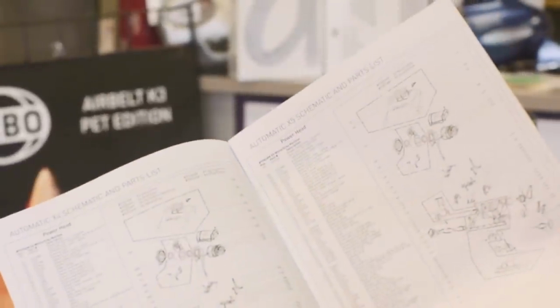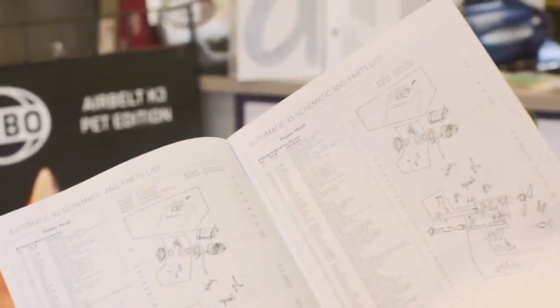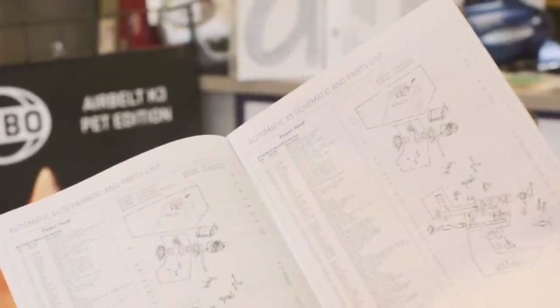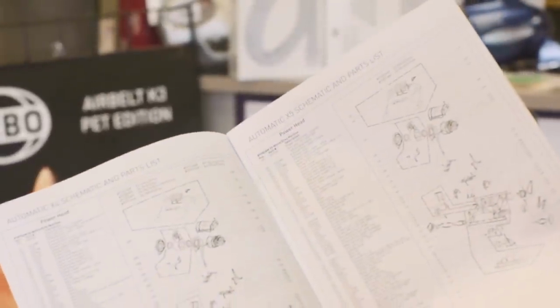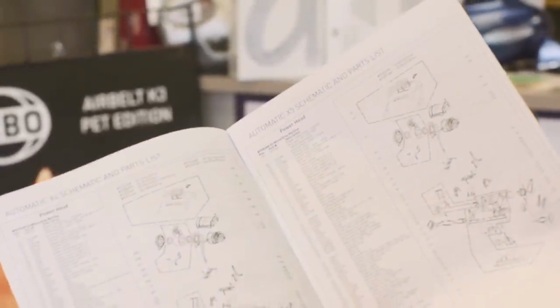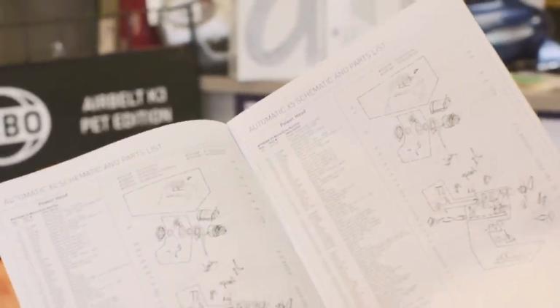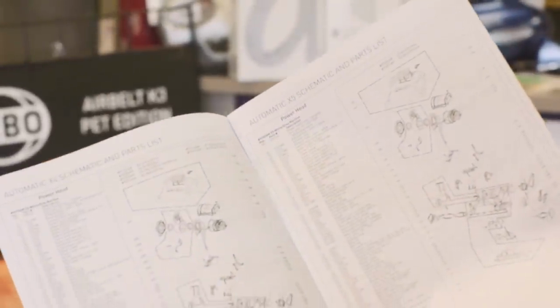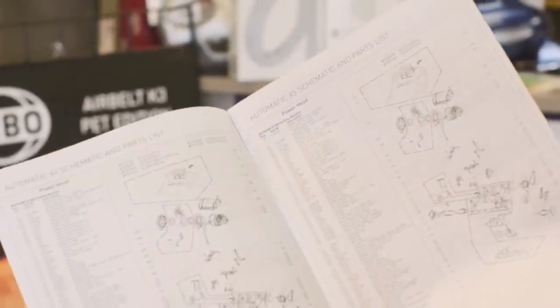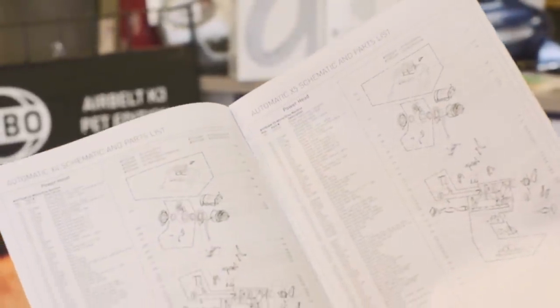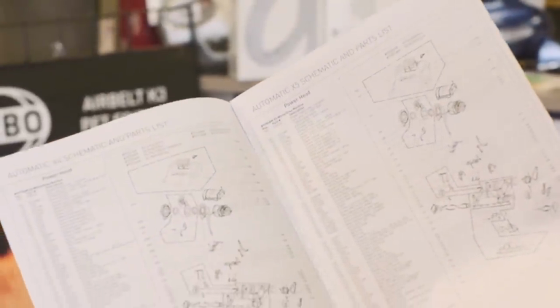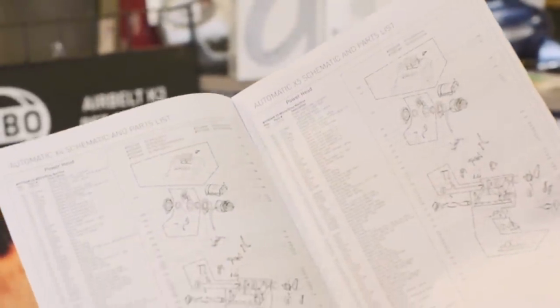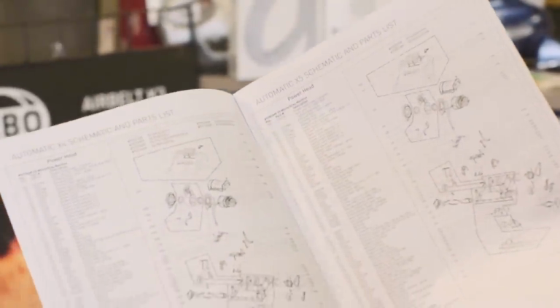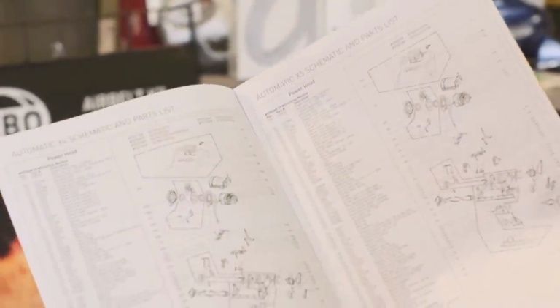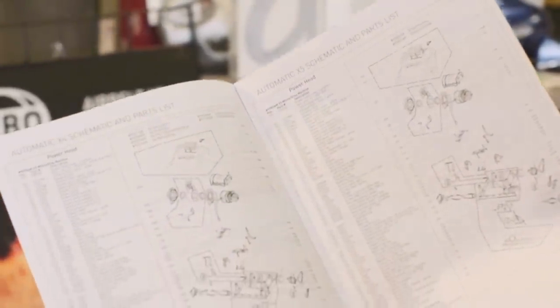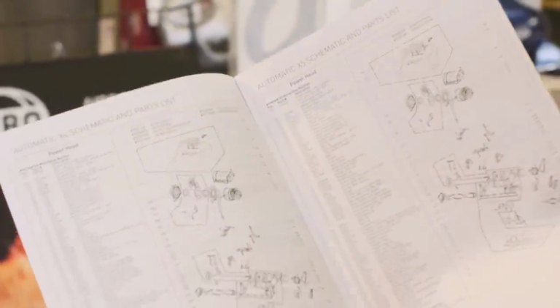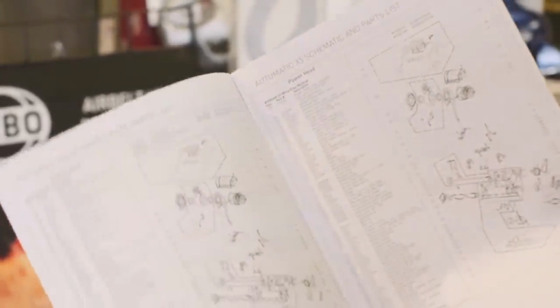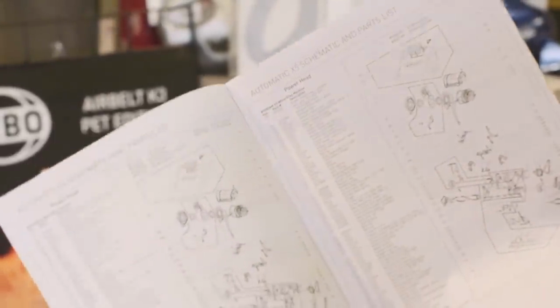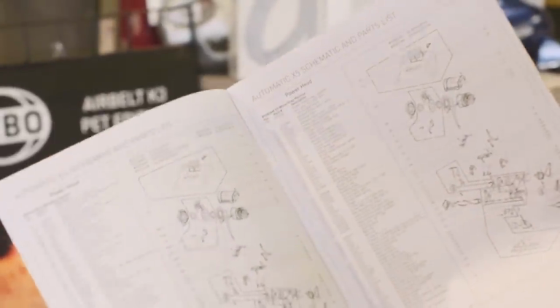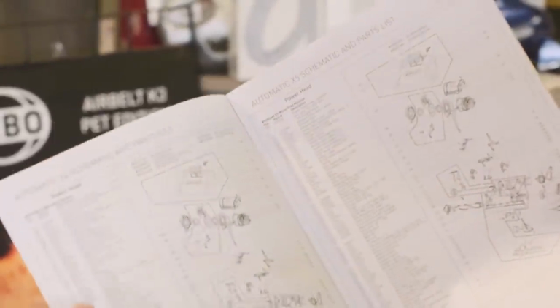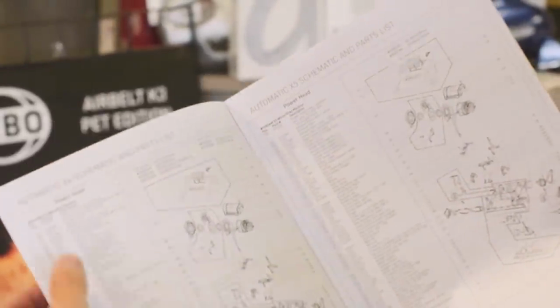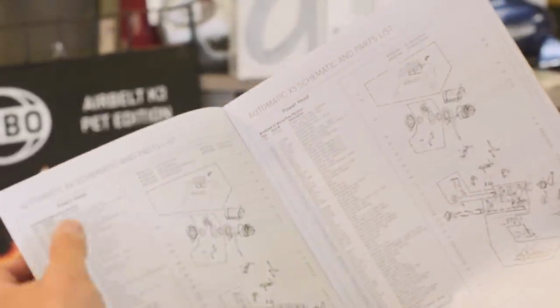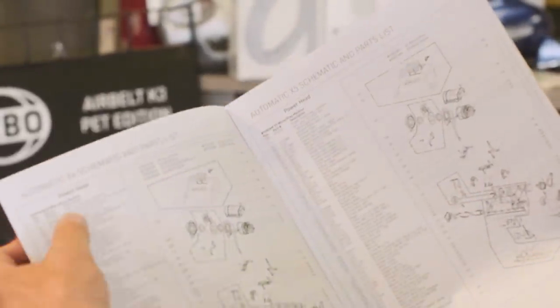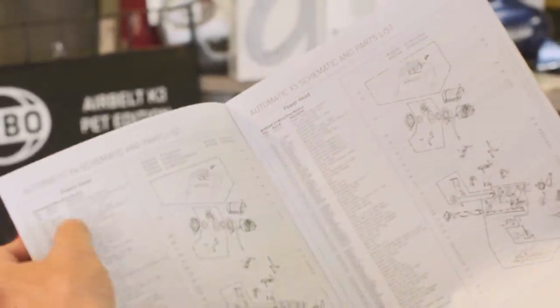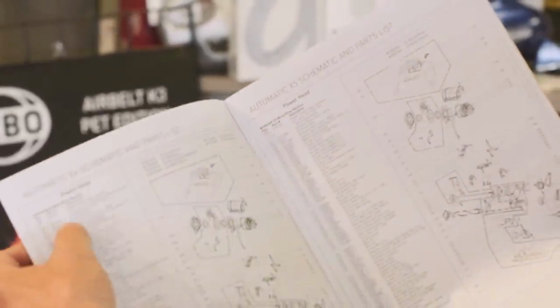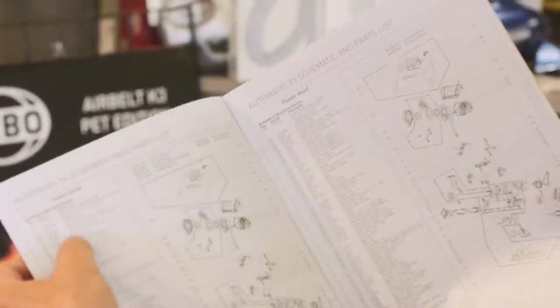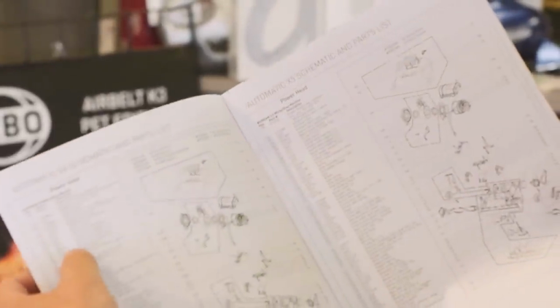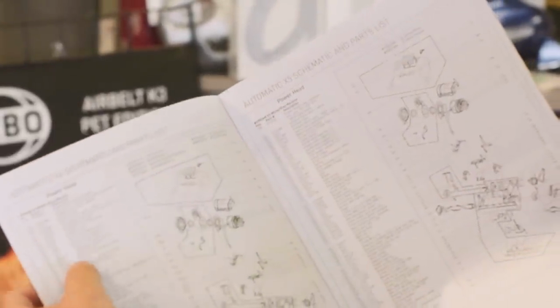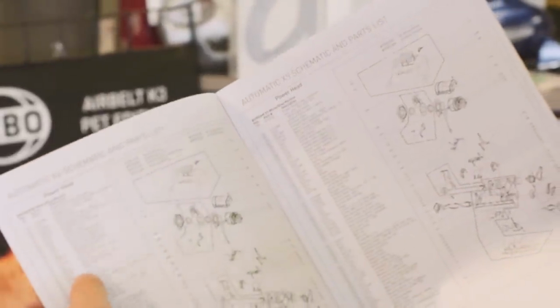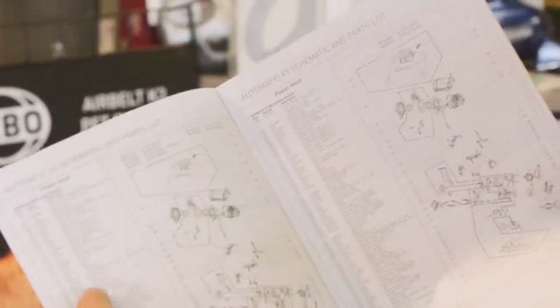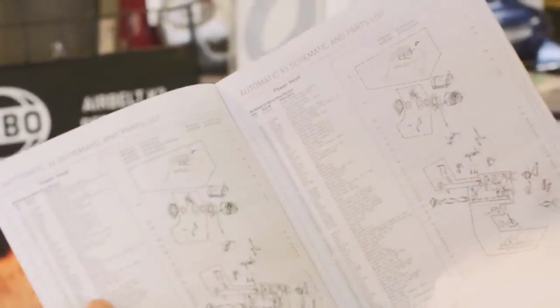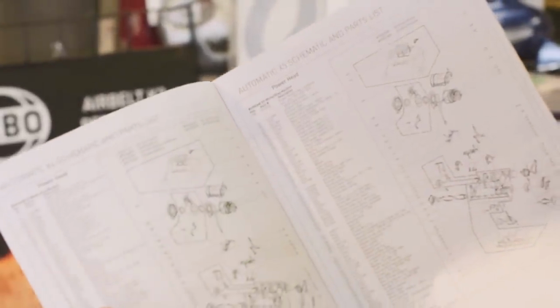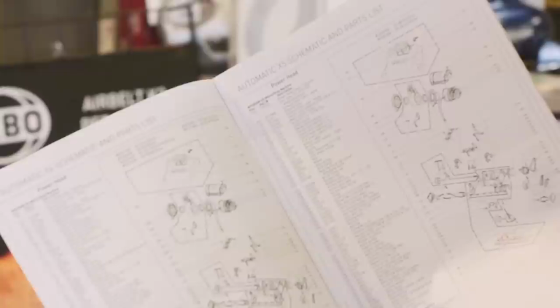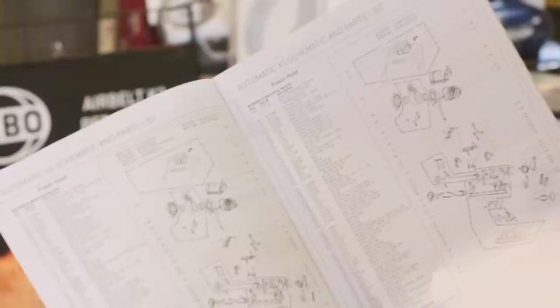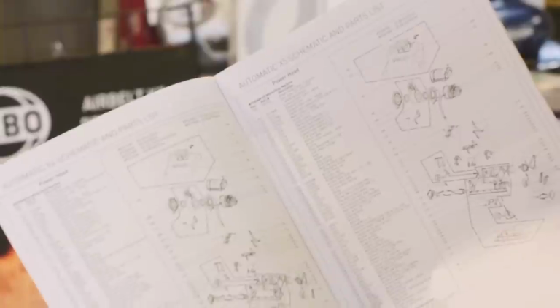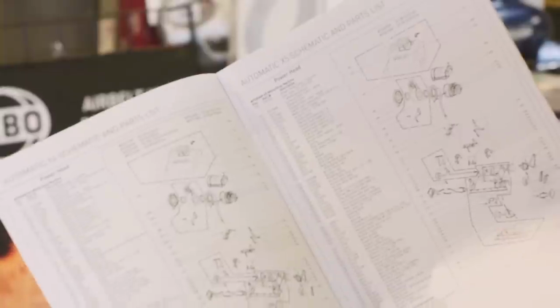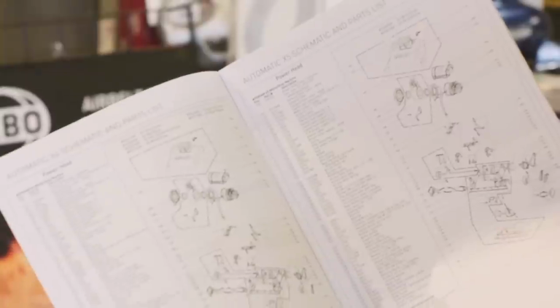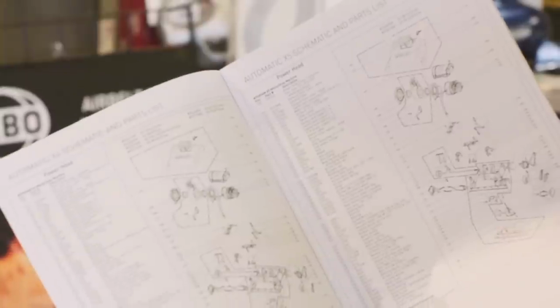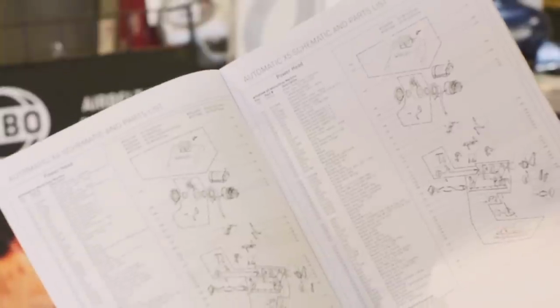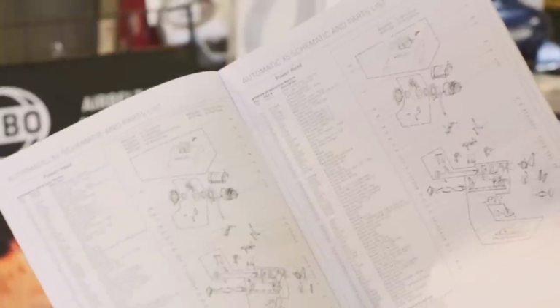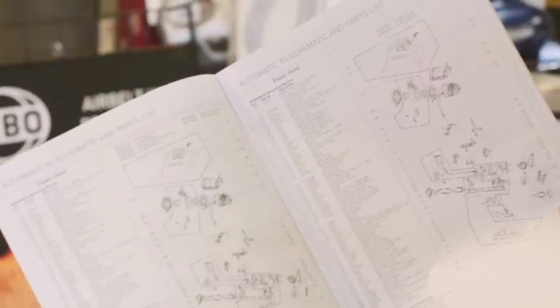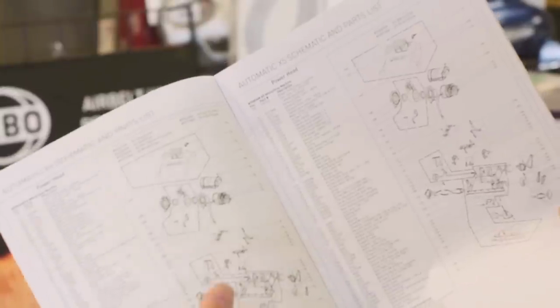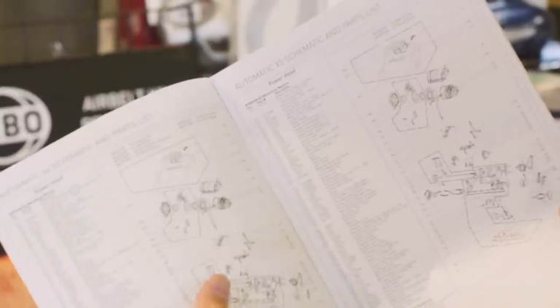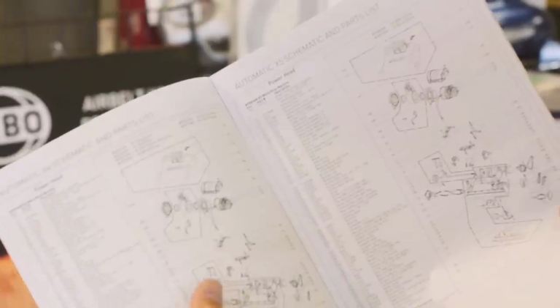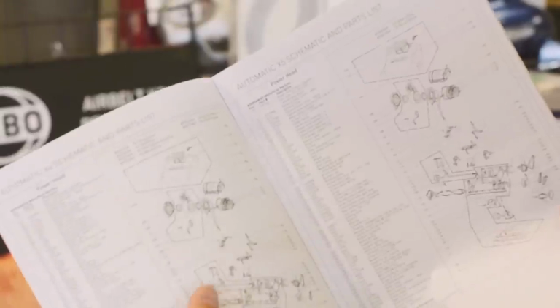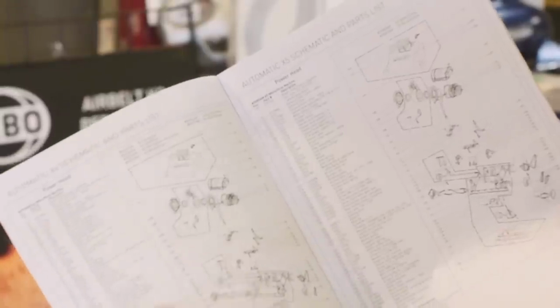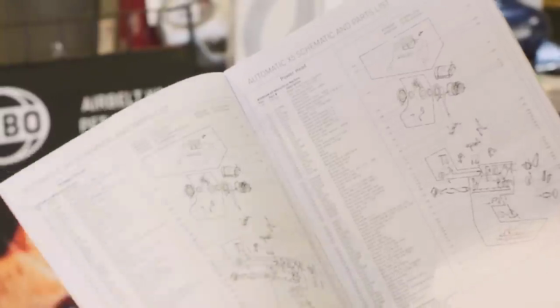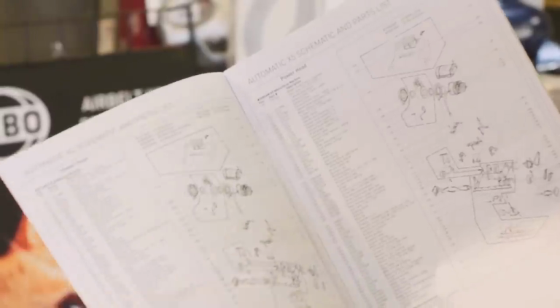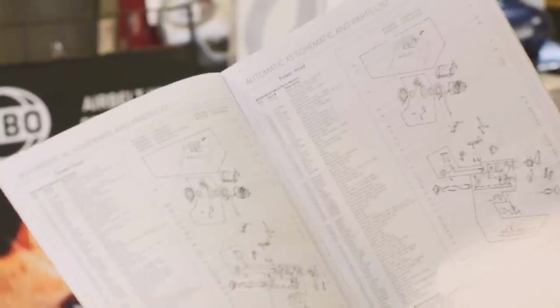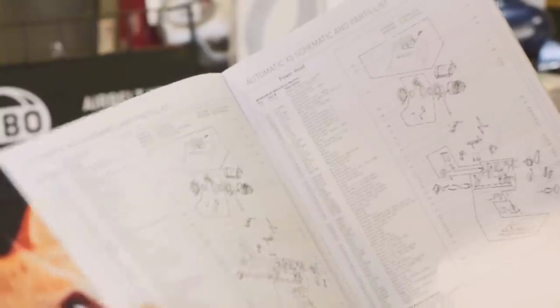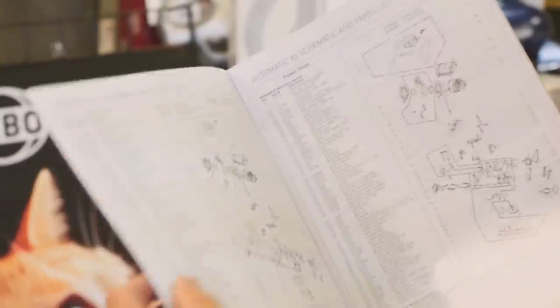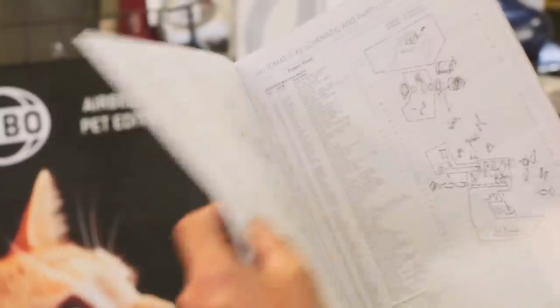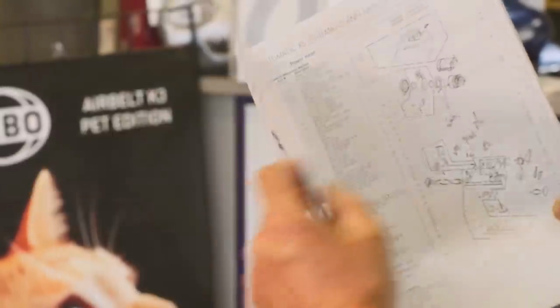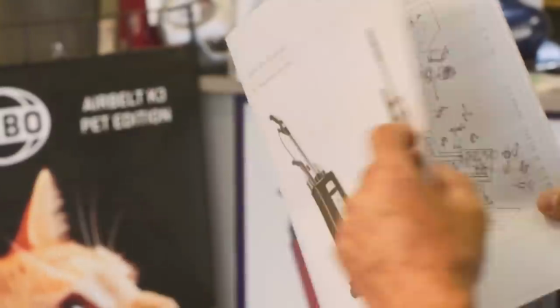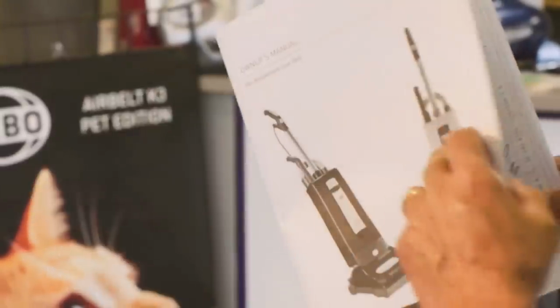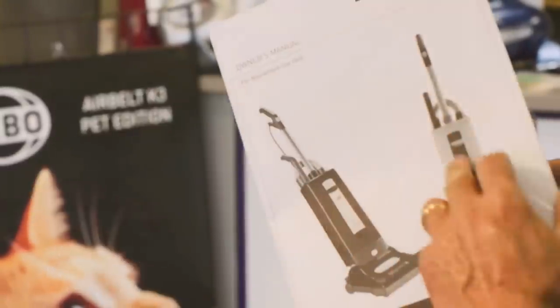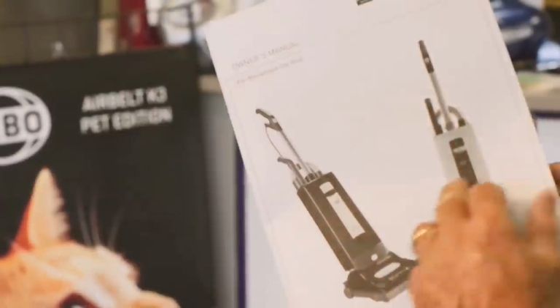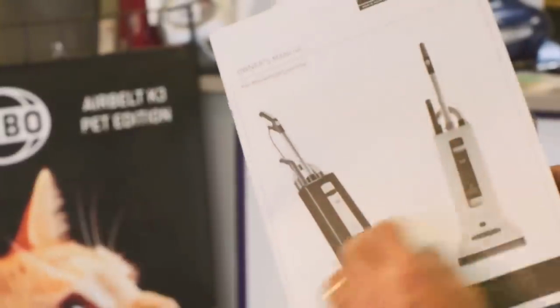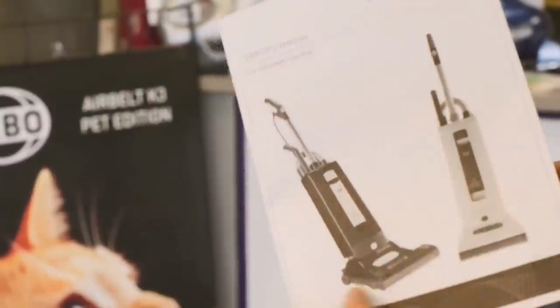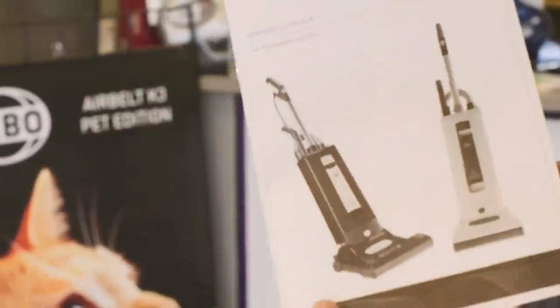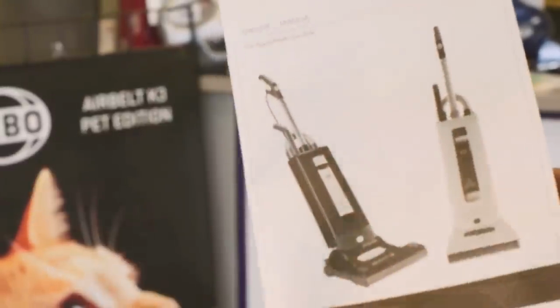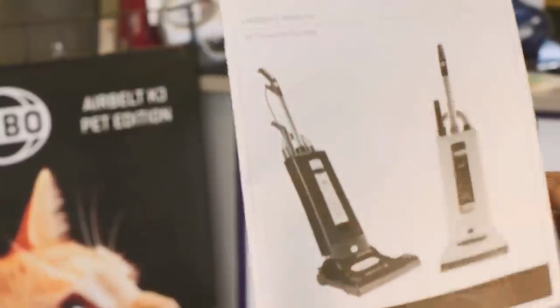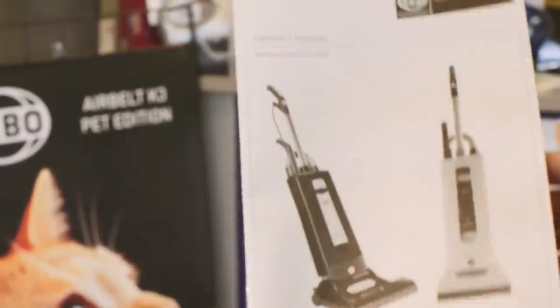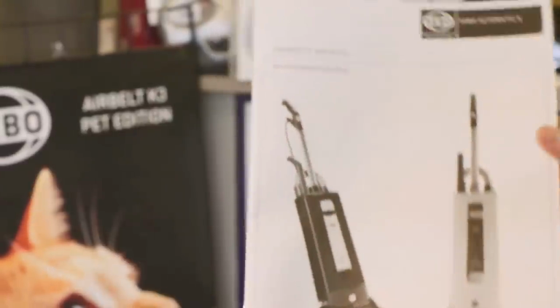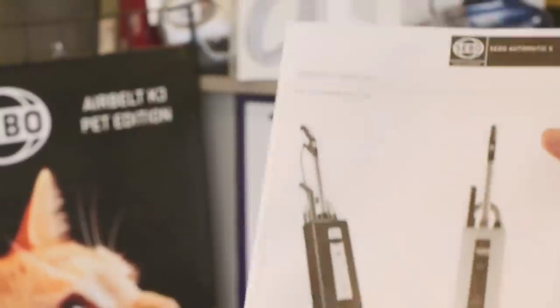And don't forget — I tell every customer to always register their vacuum cleaner with SIBO directly.